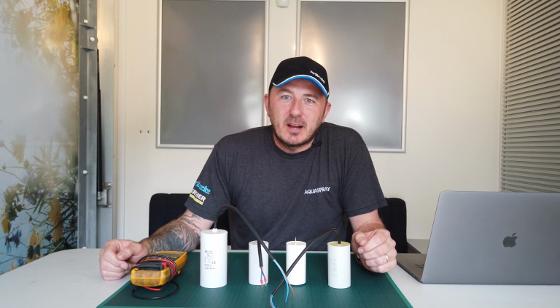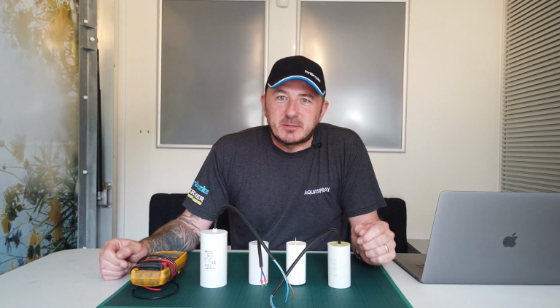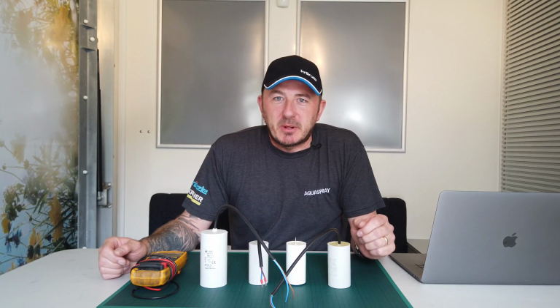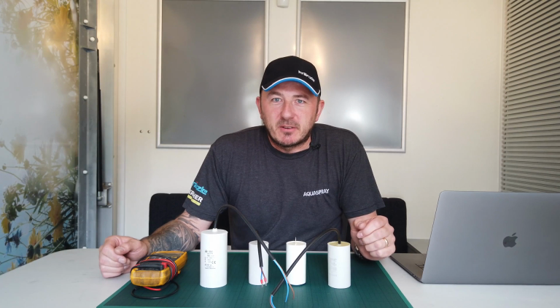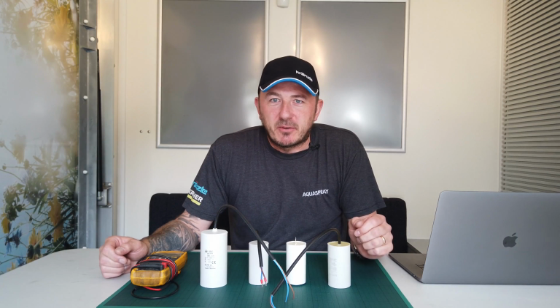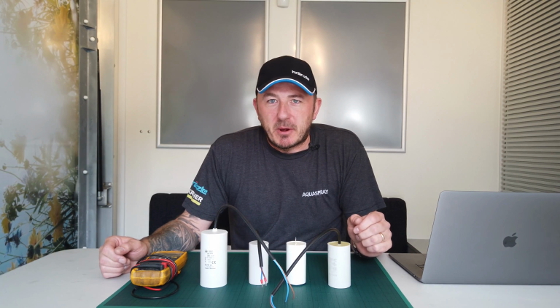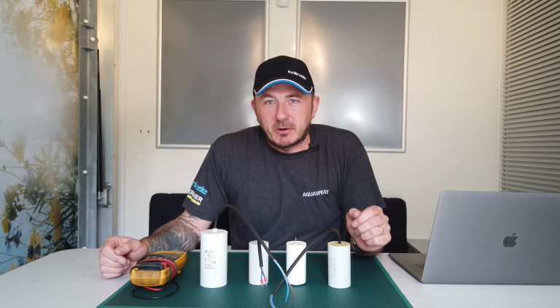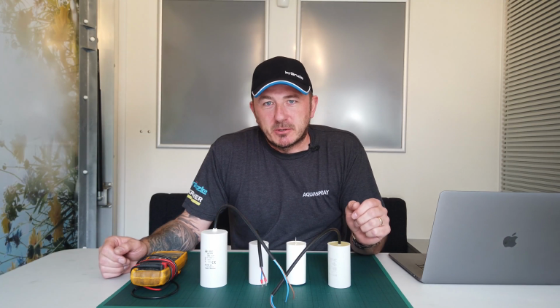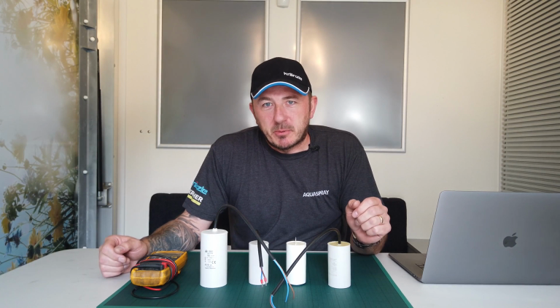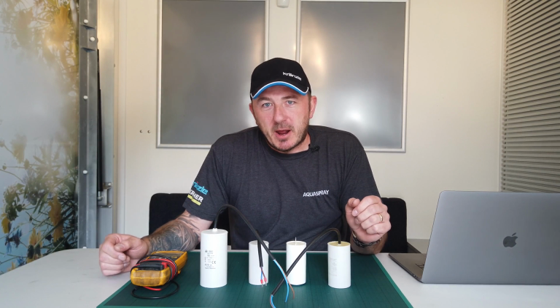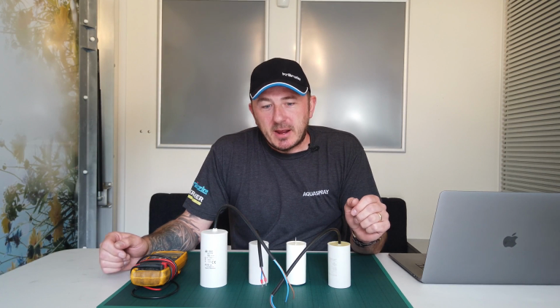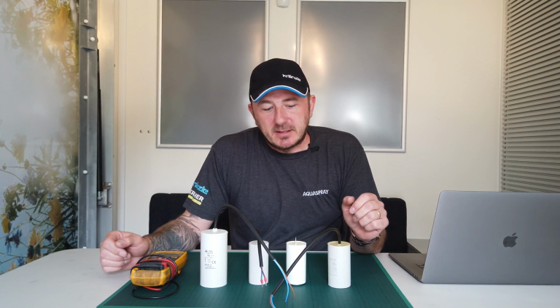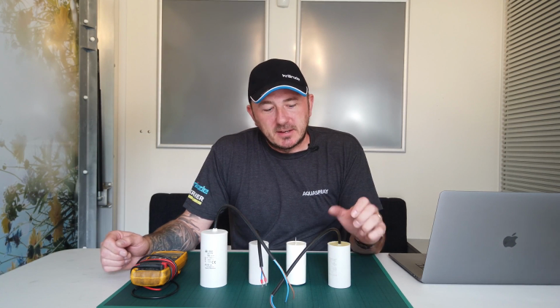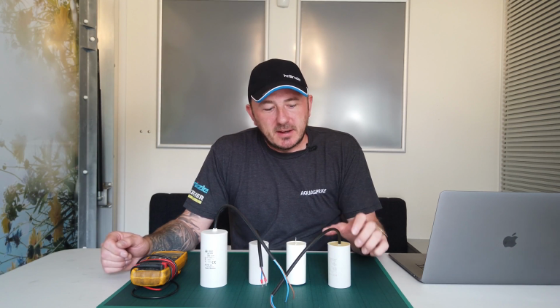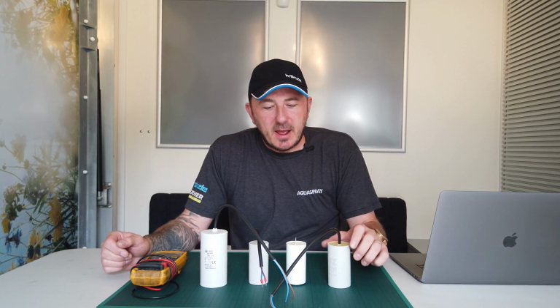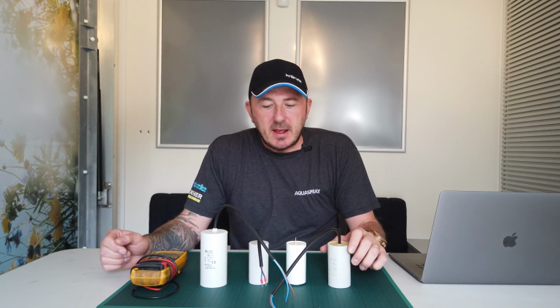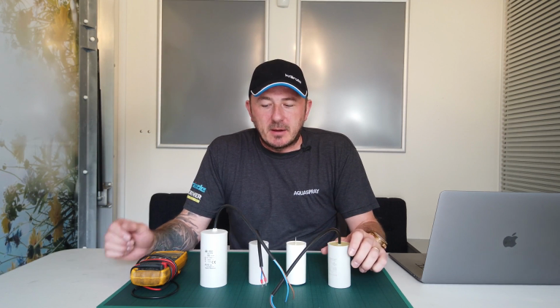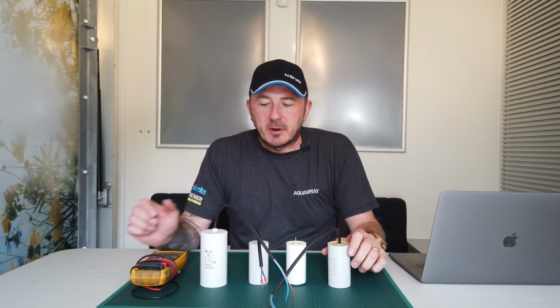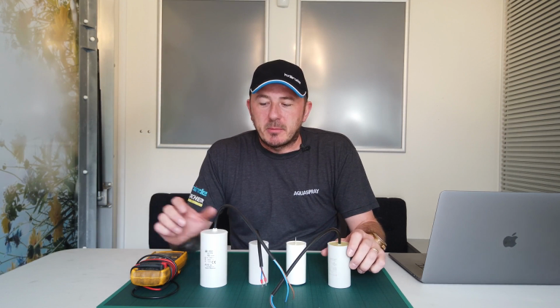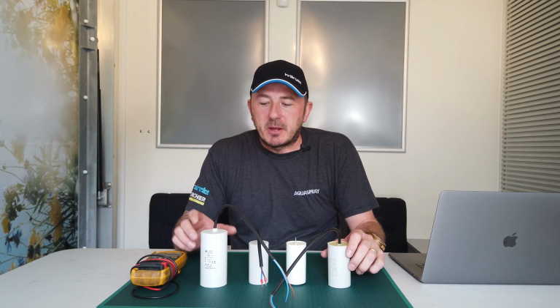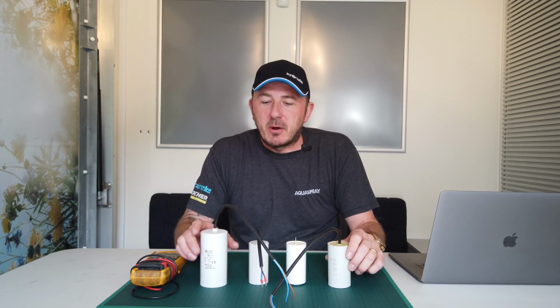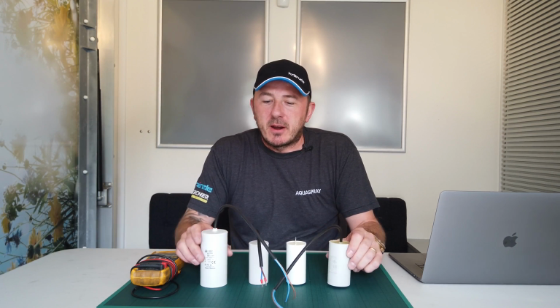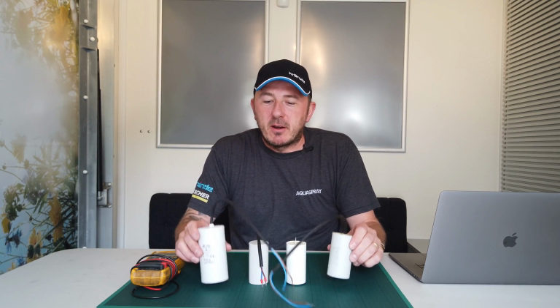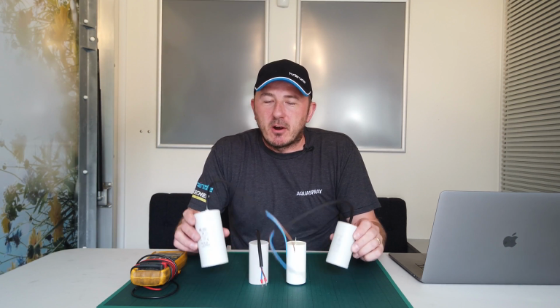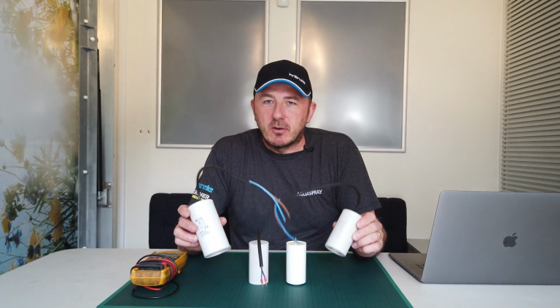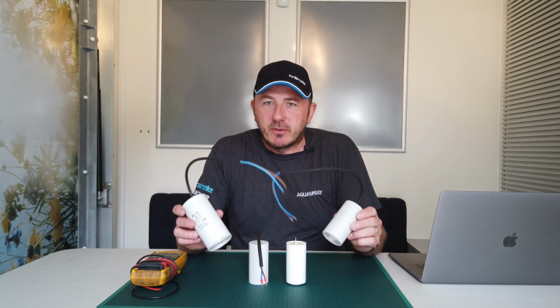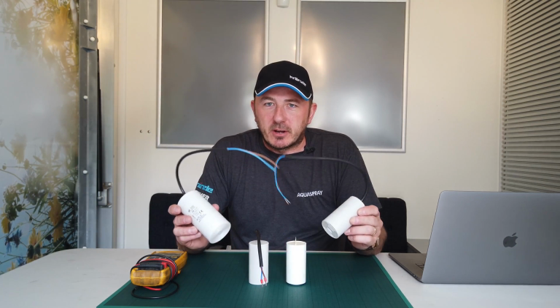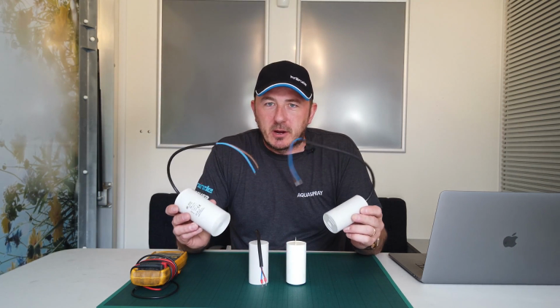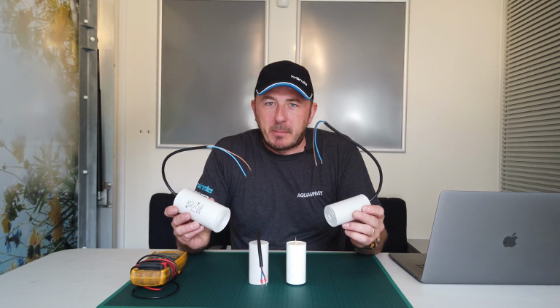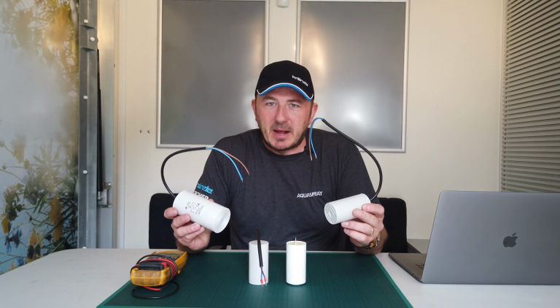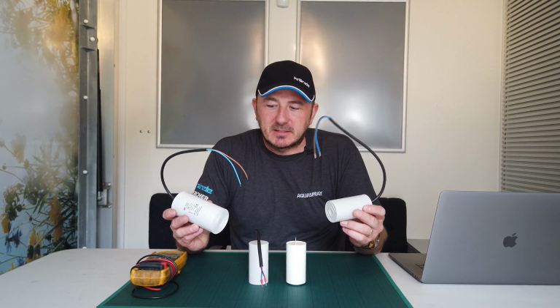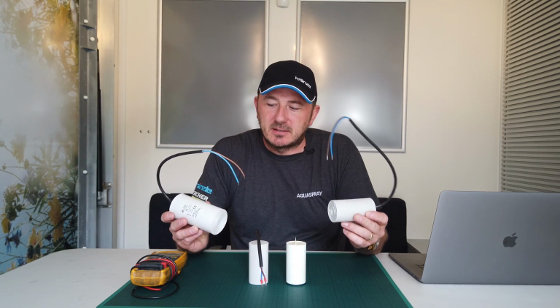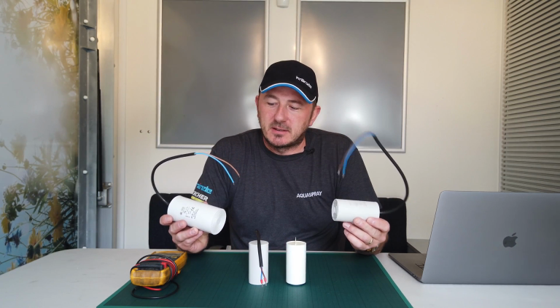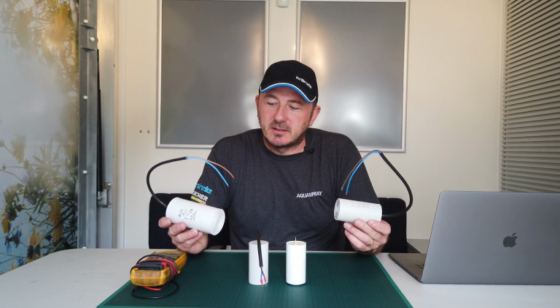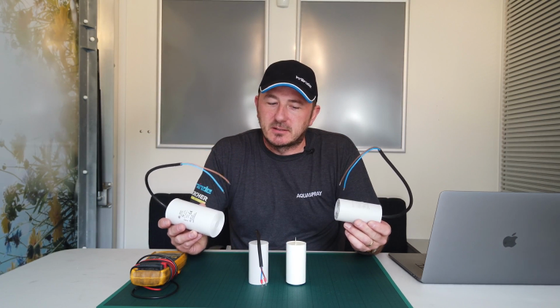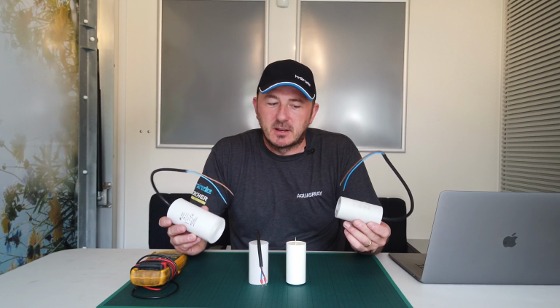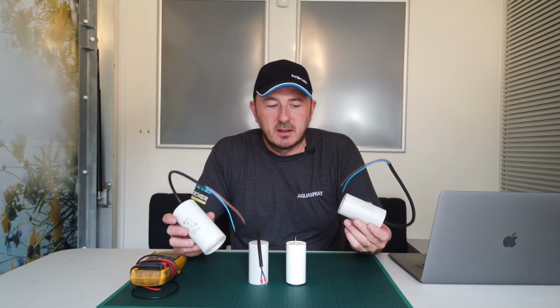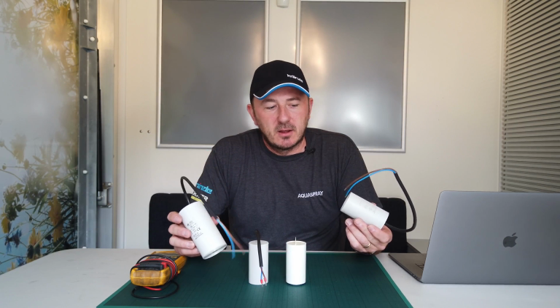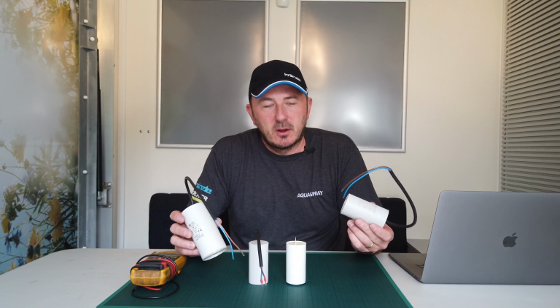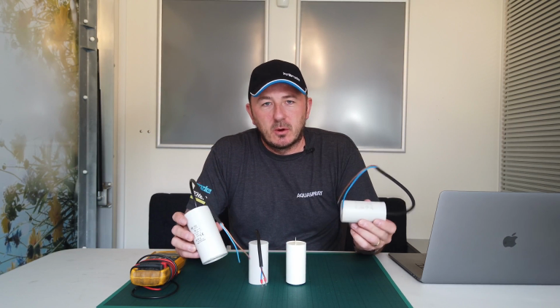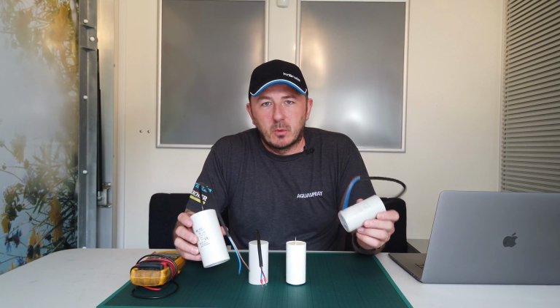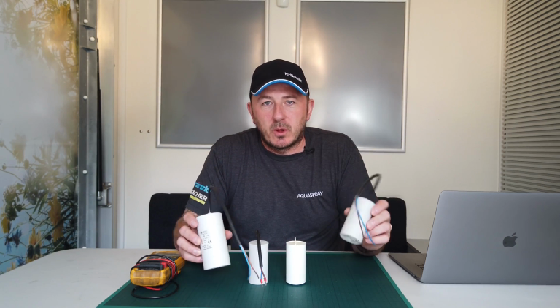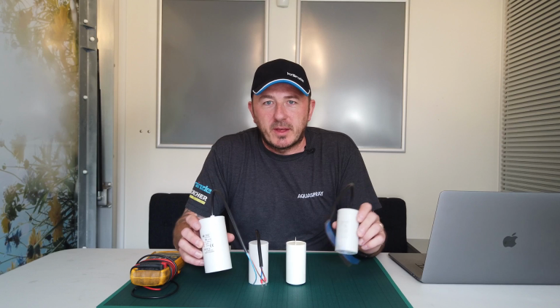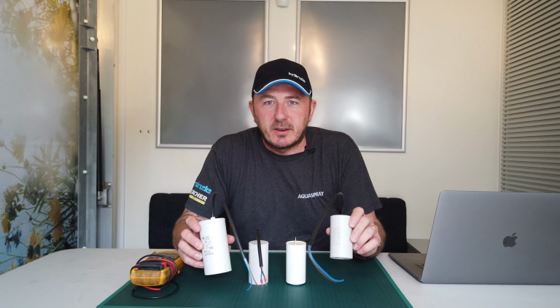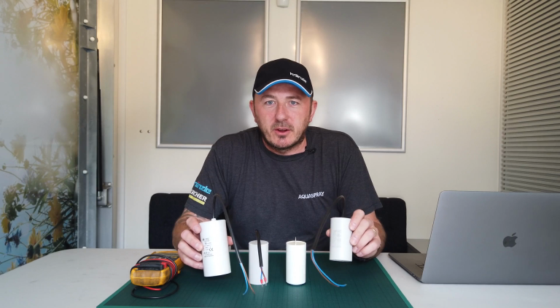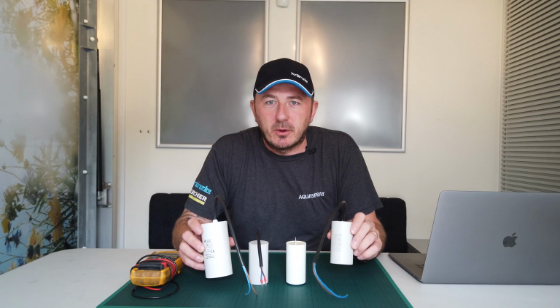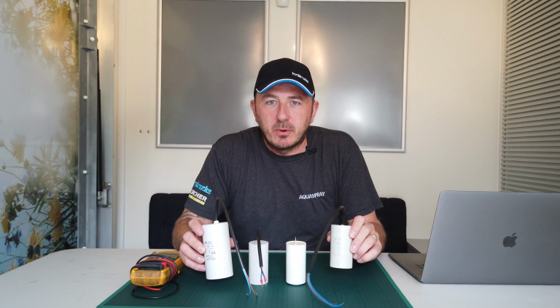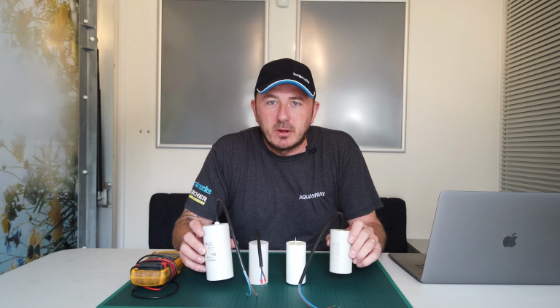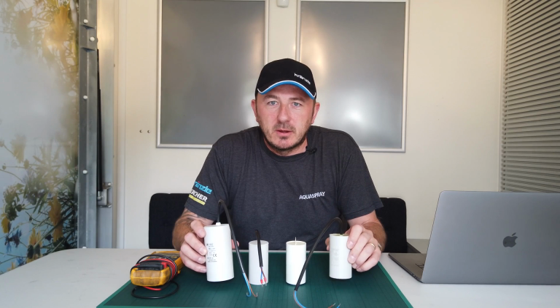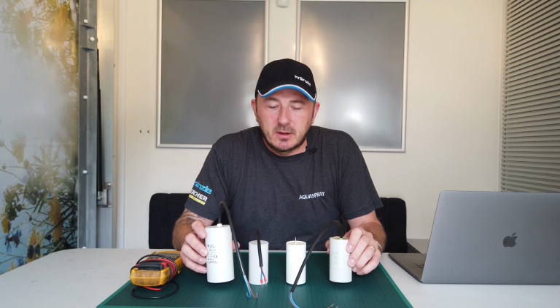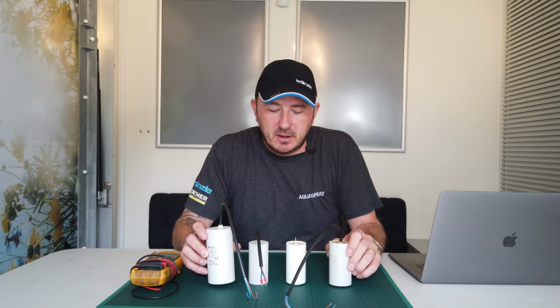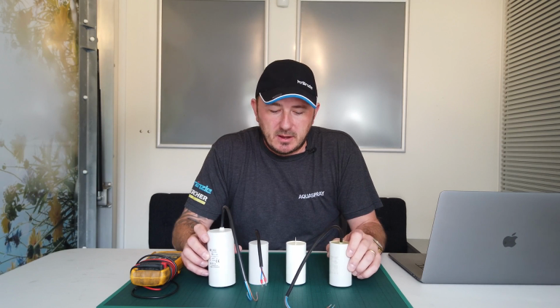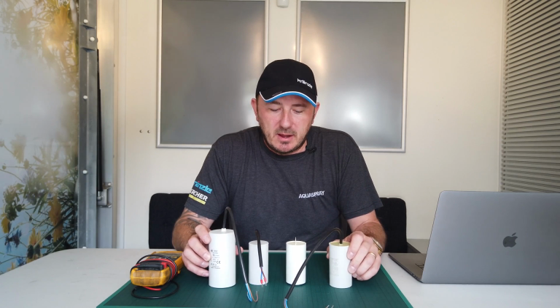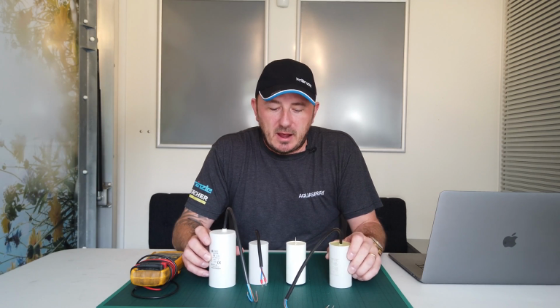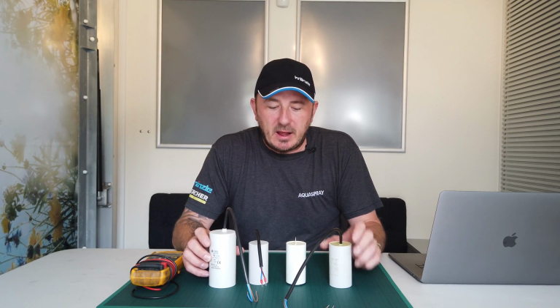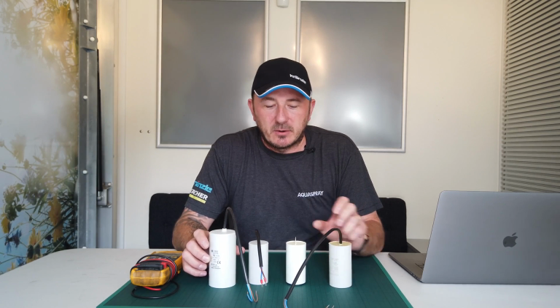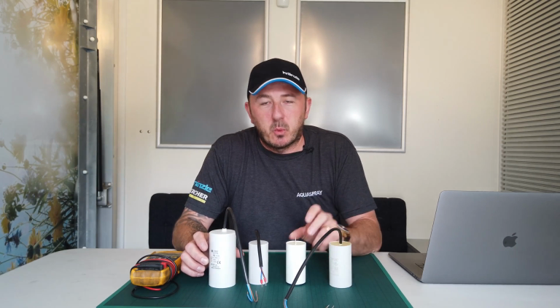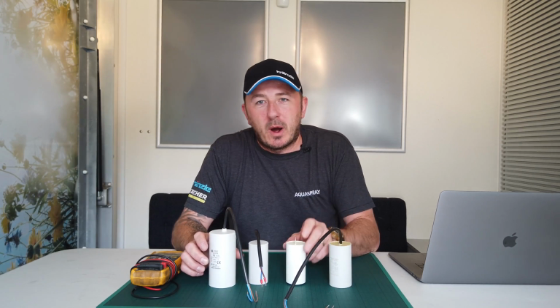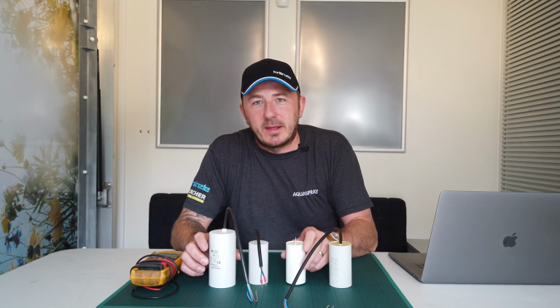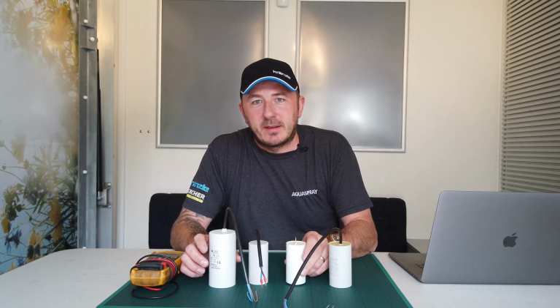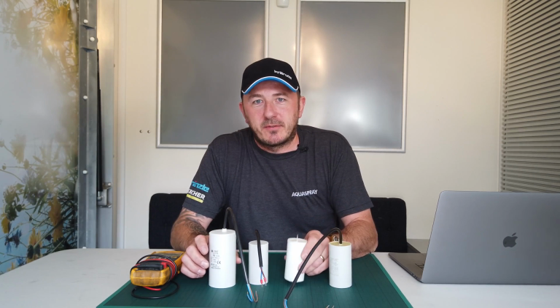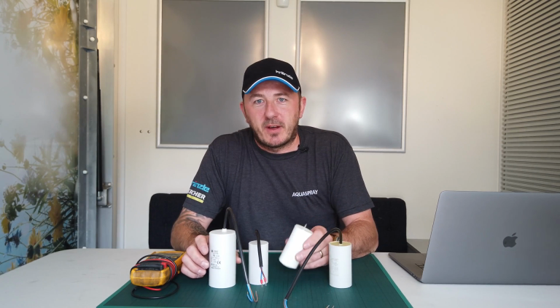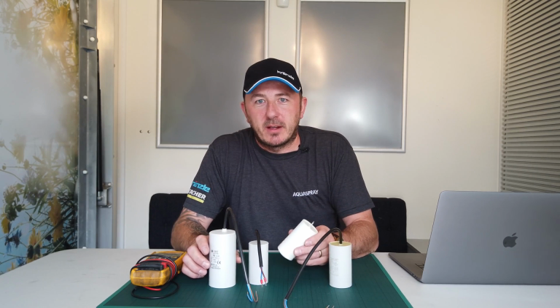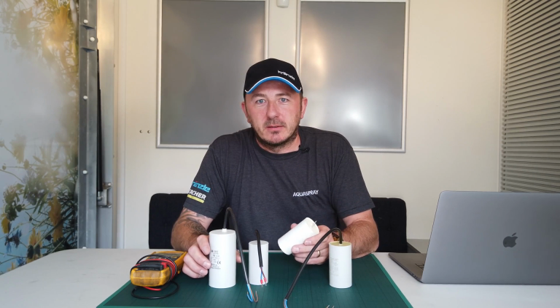Hi, it's Malcolm from Acro Spray. Today I'm going to be going over capacitors, what they do and why they fail.